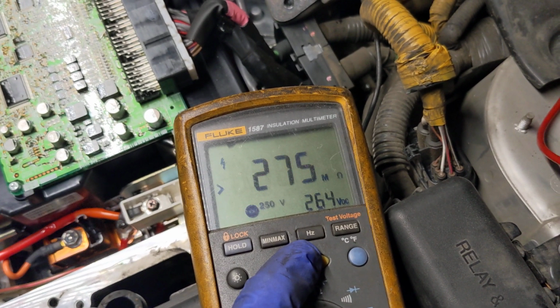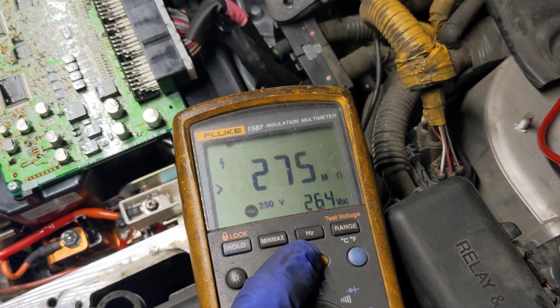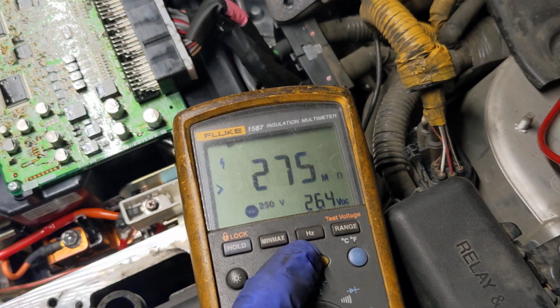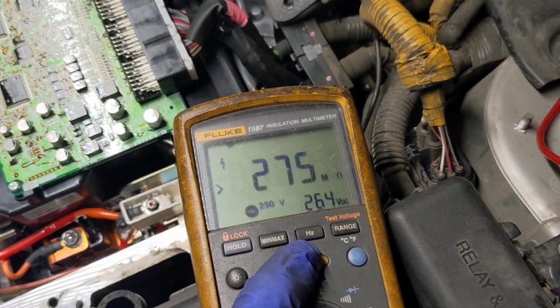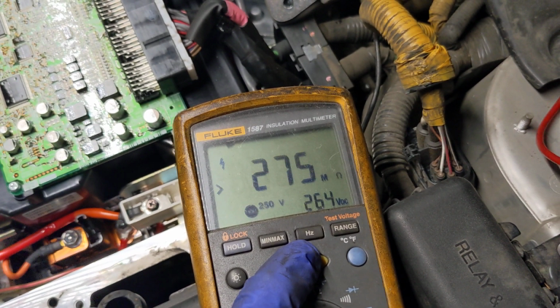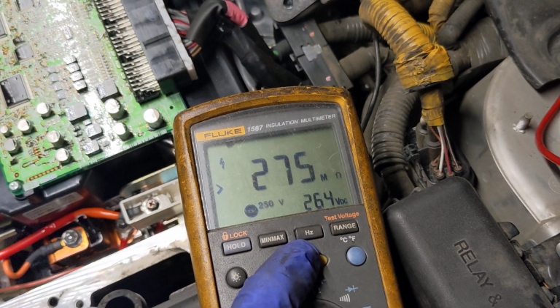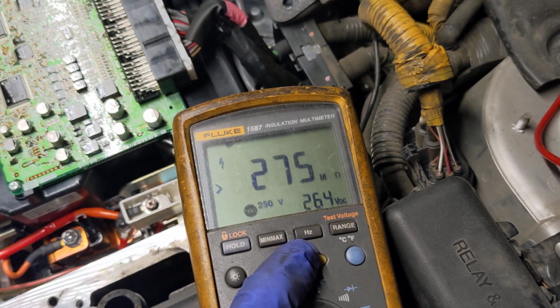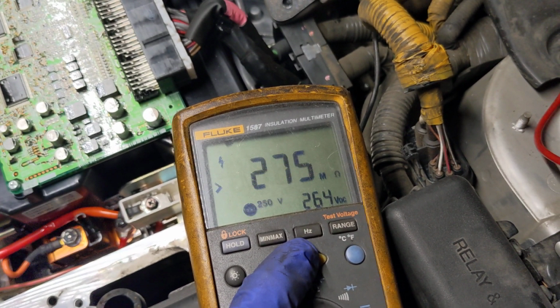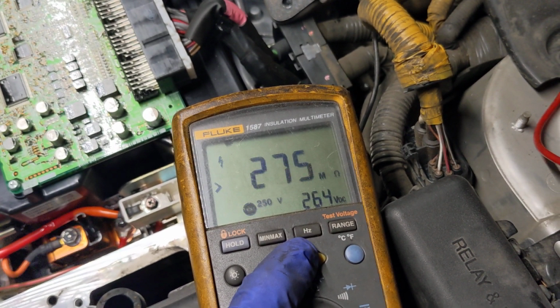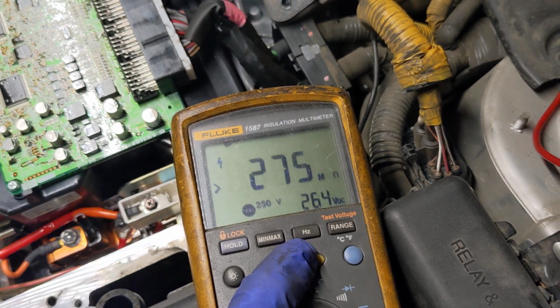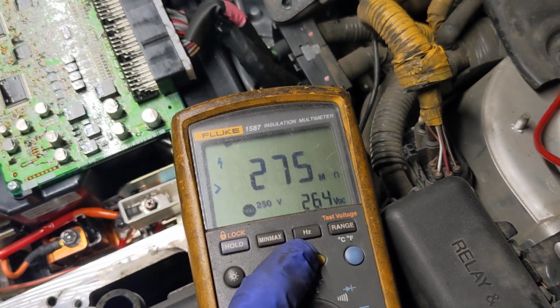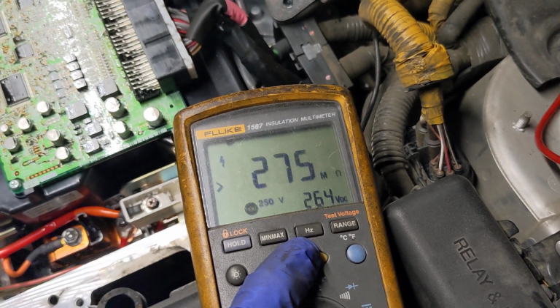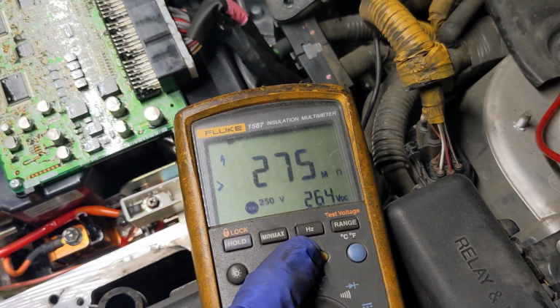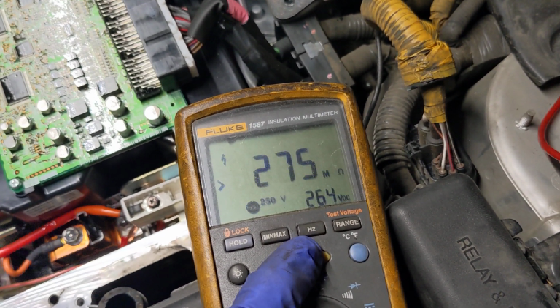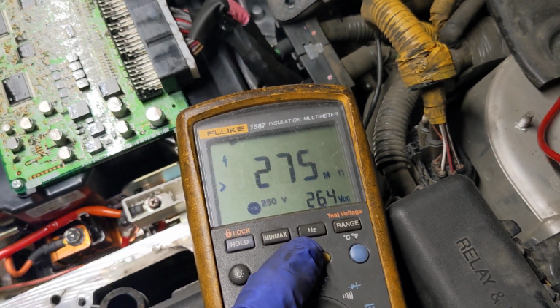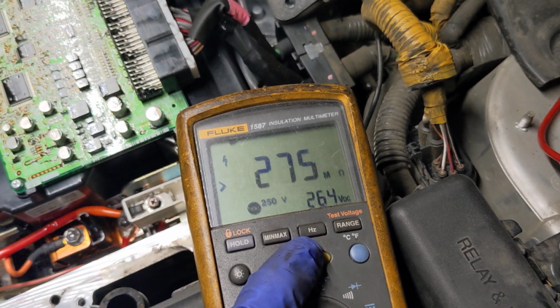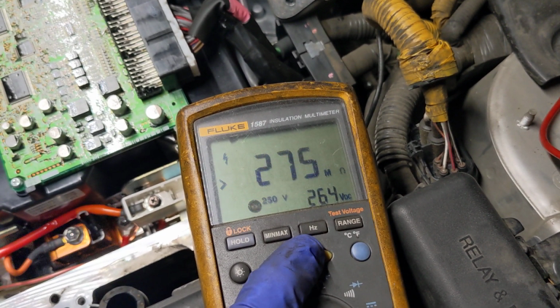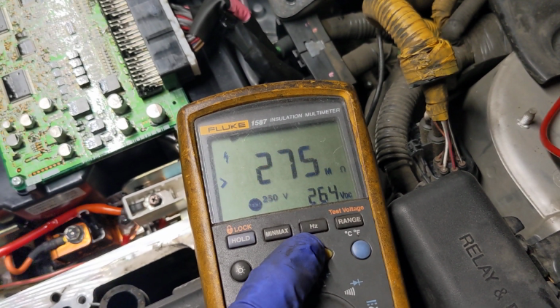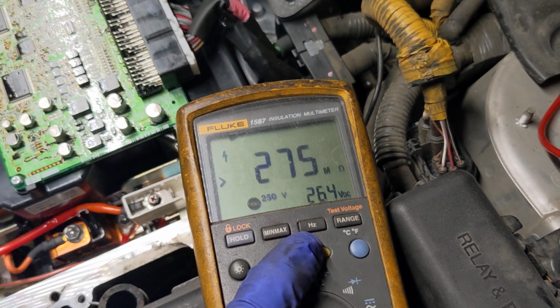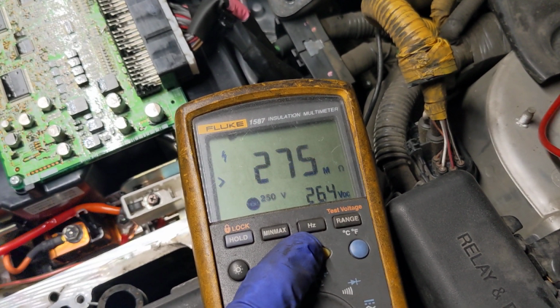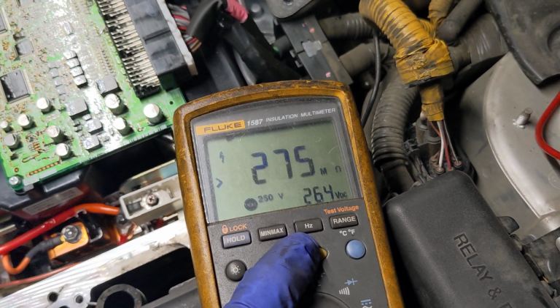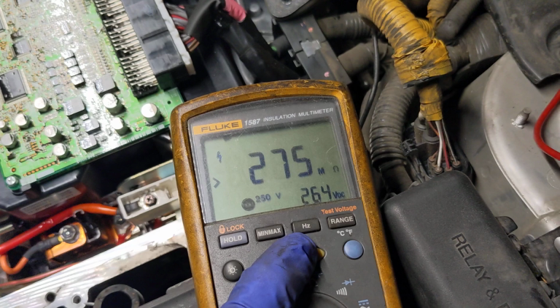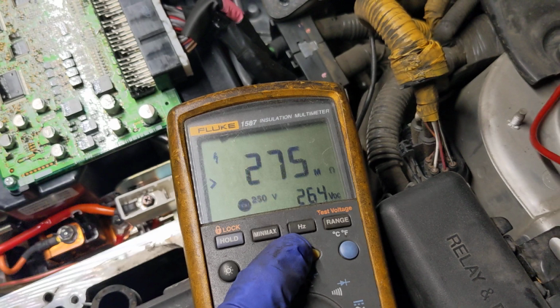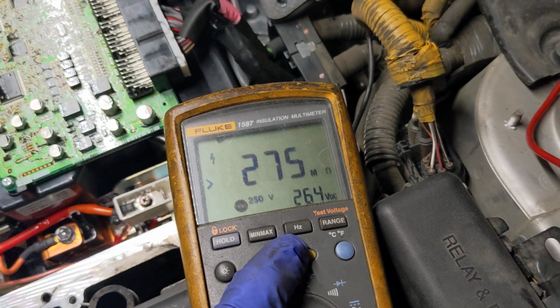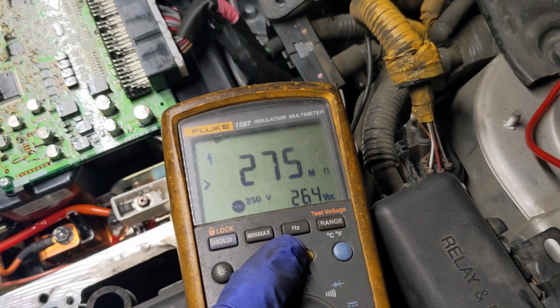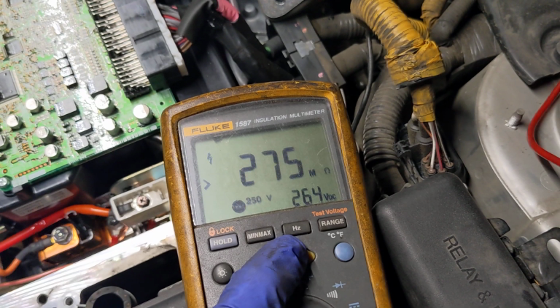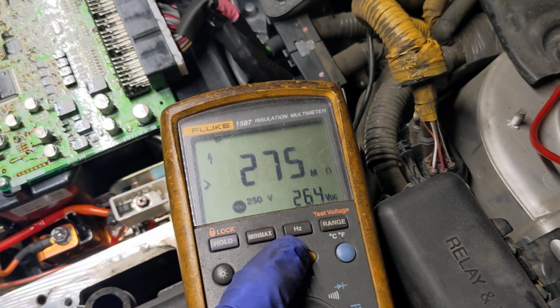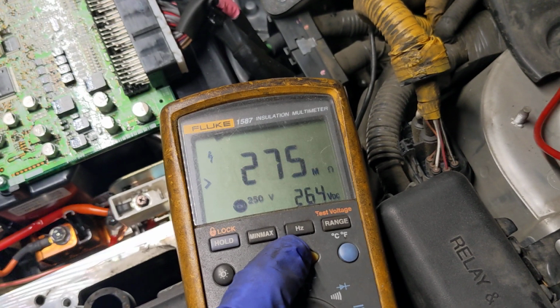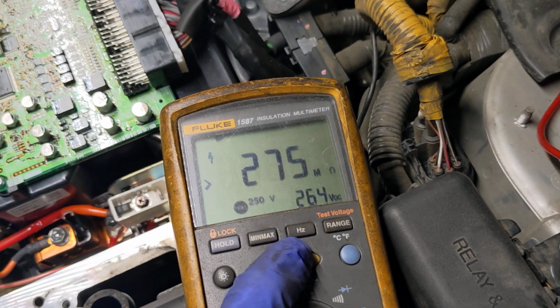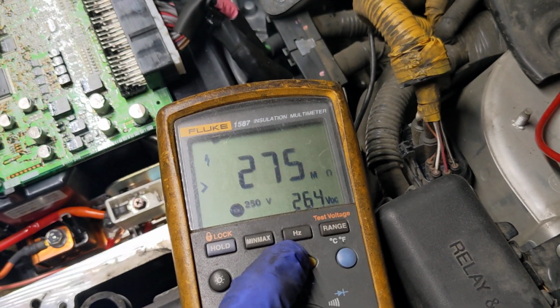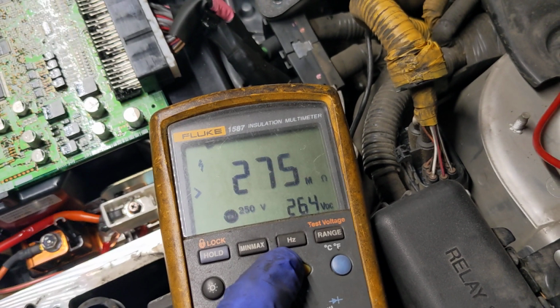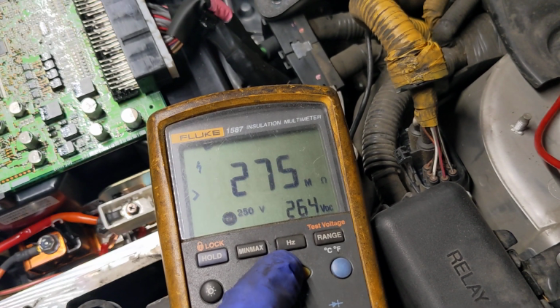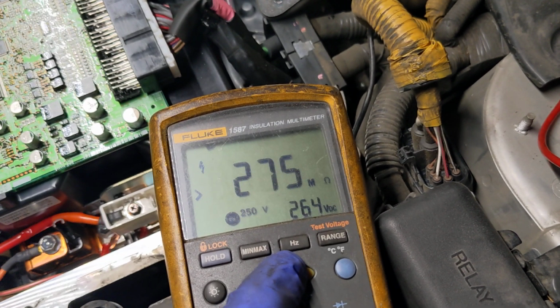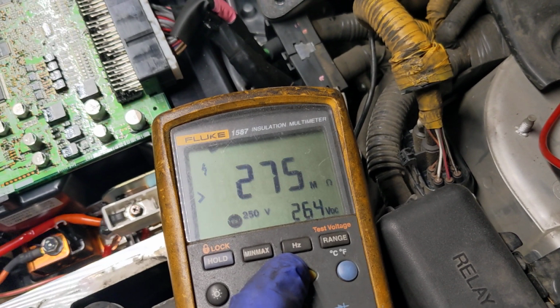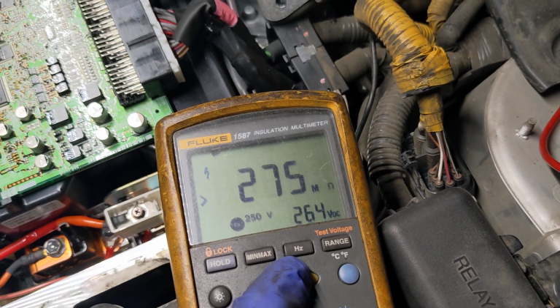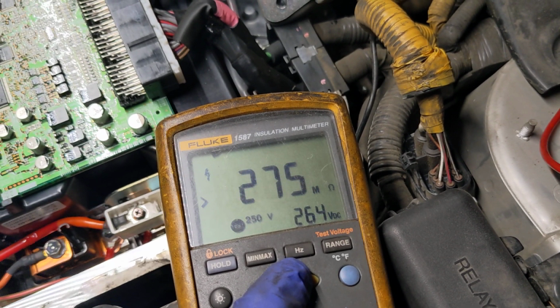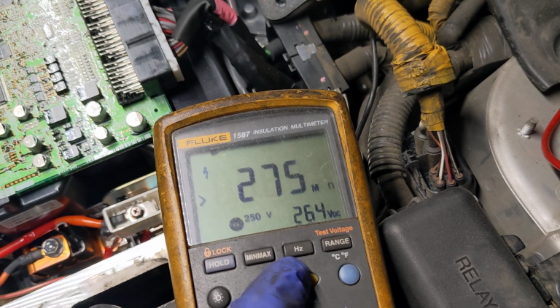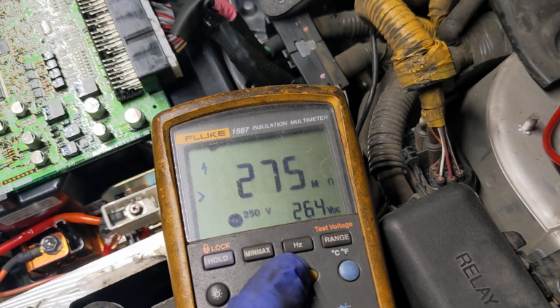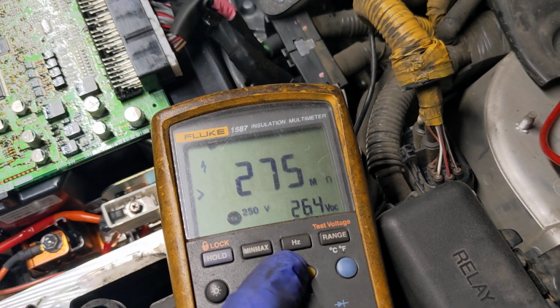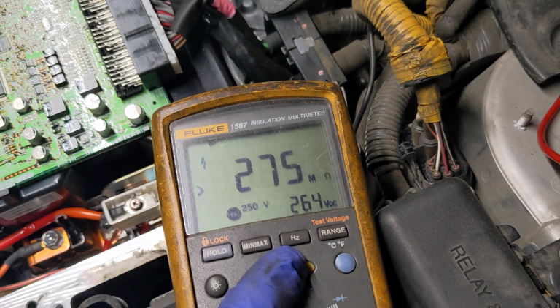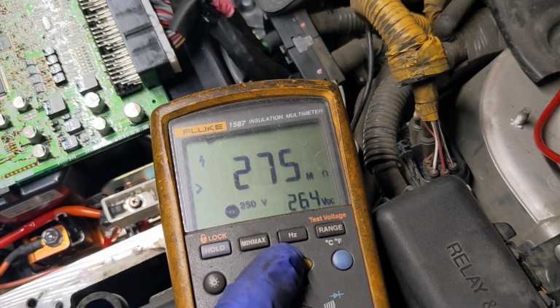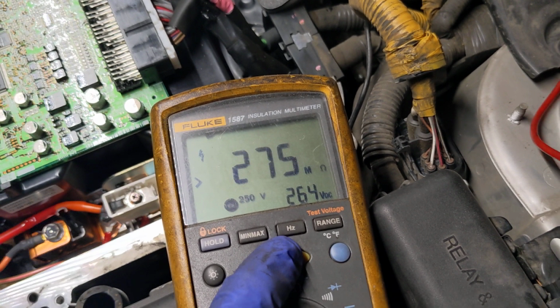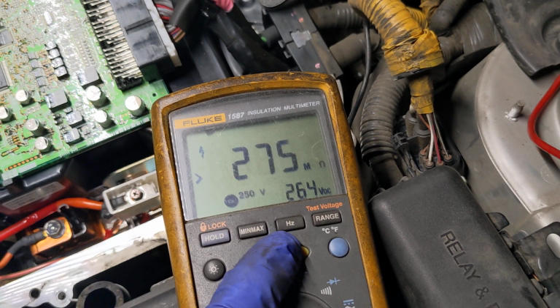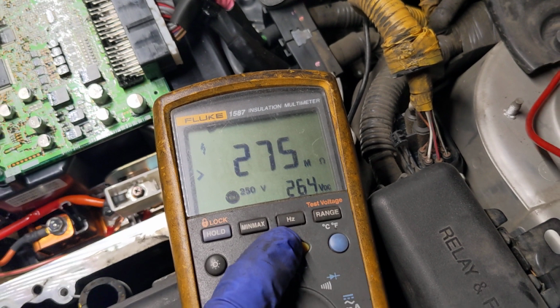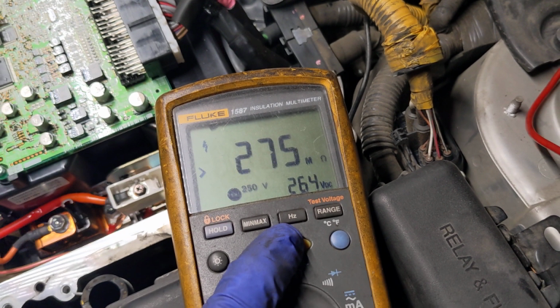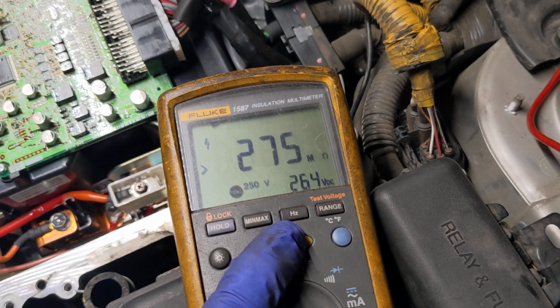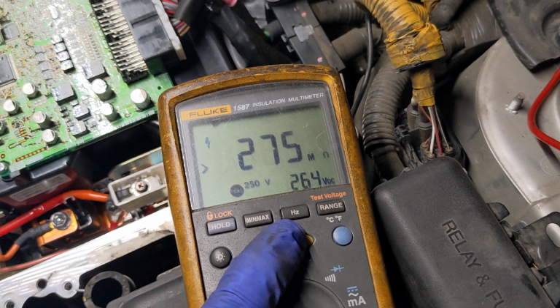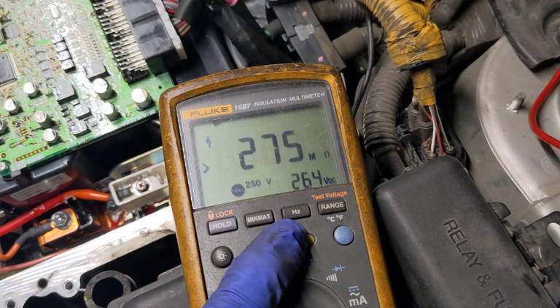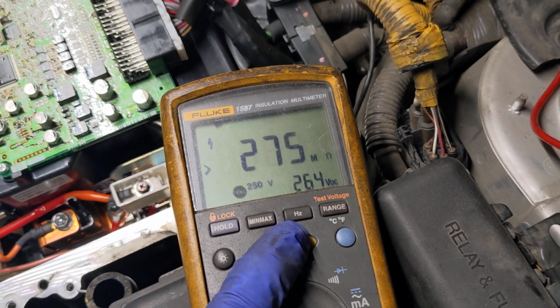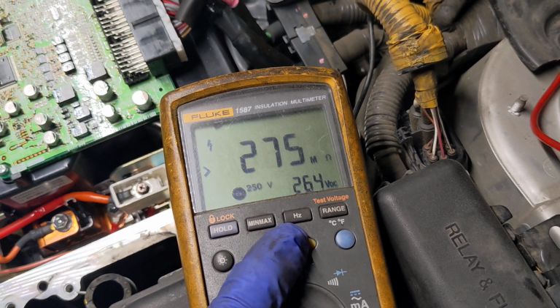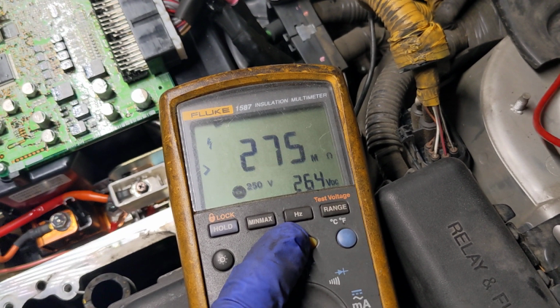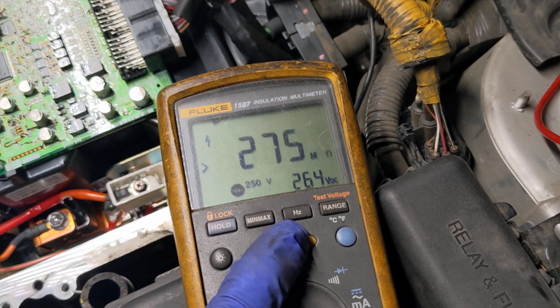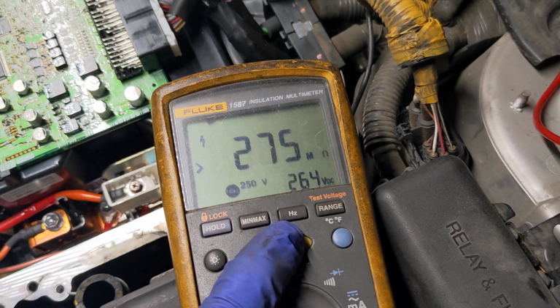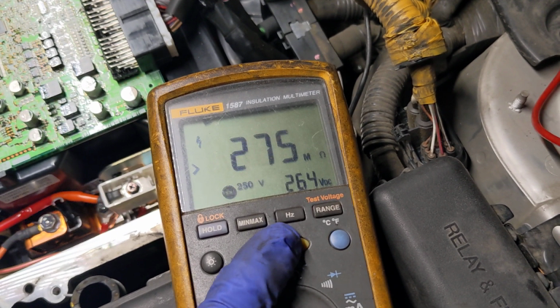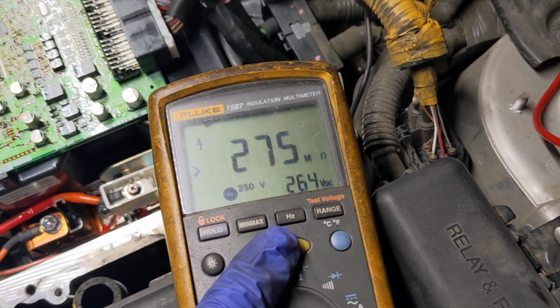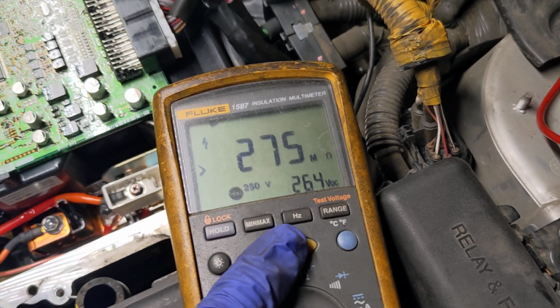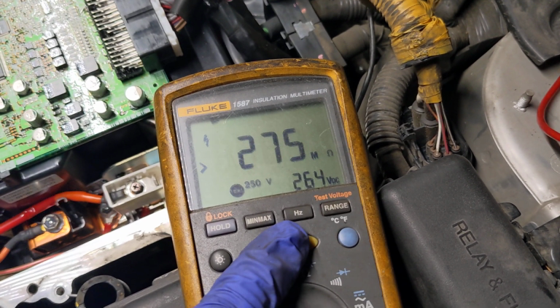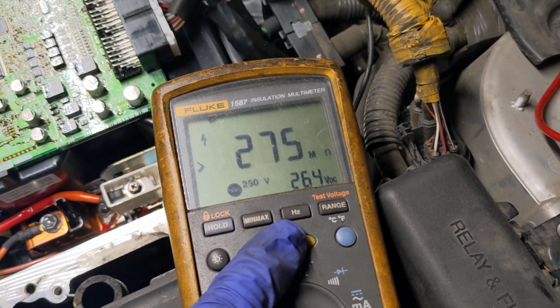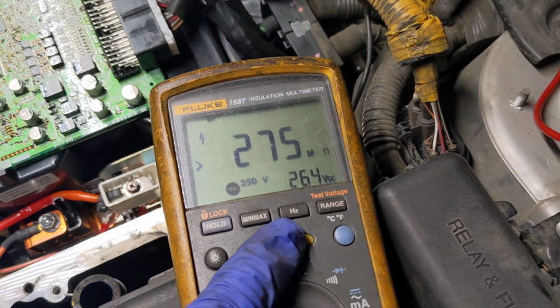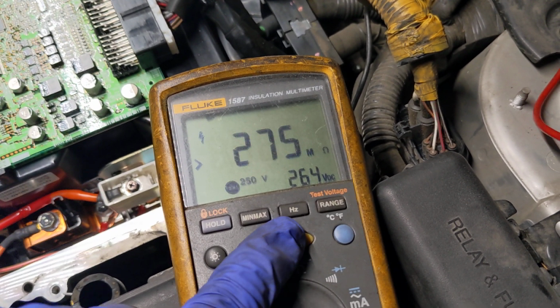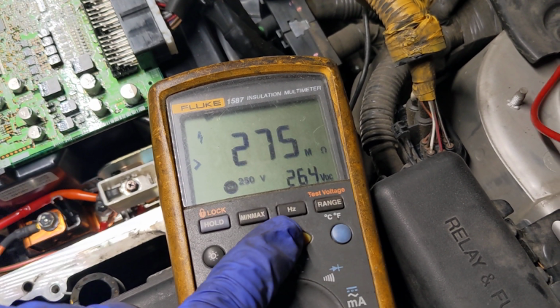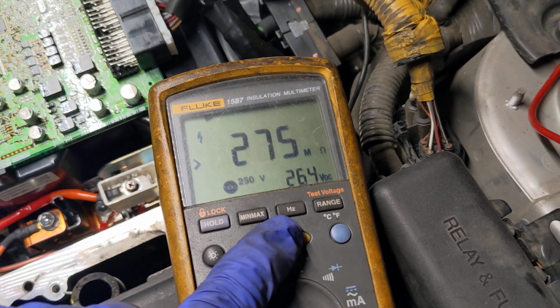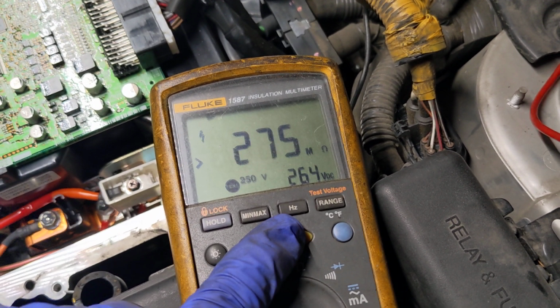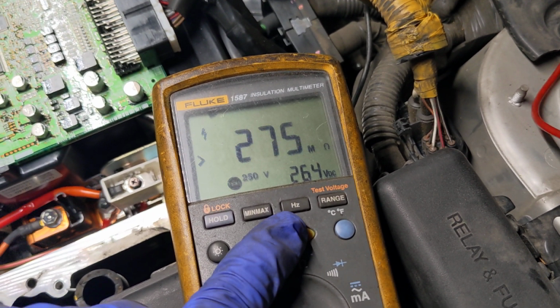Greater than 275 million ohms. That's normal. That's what it should look like.